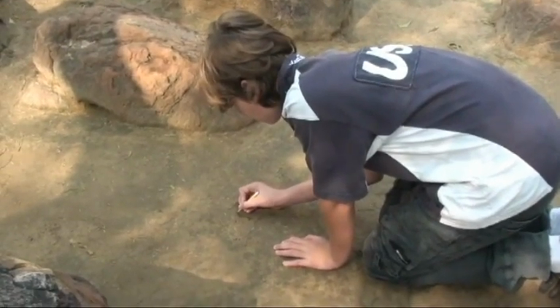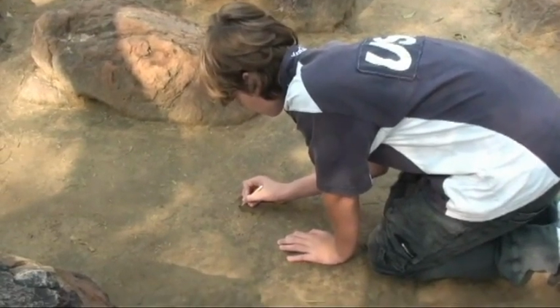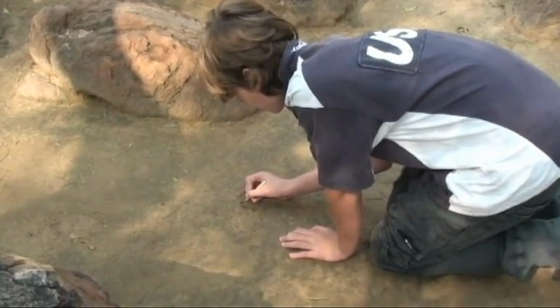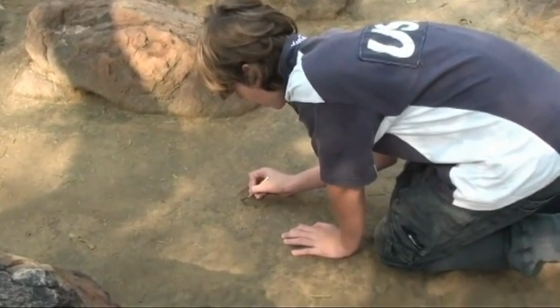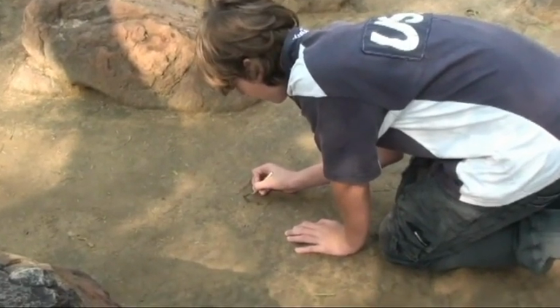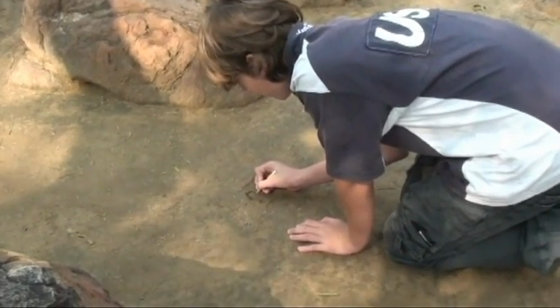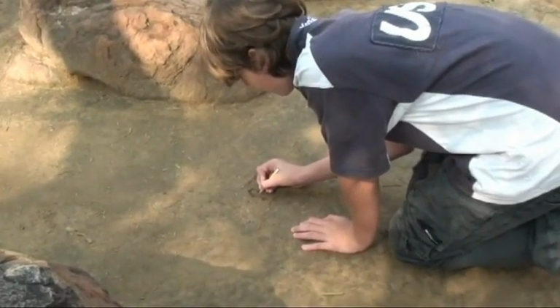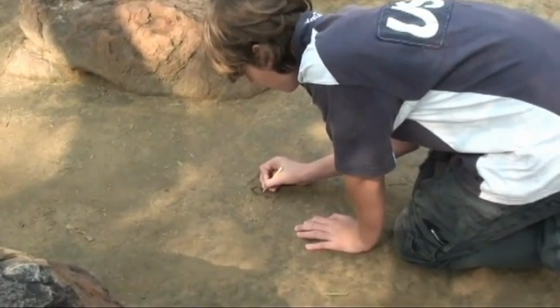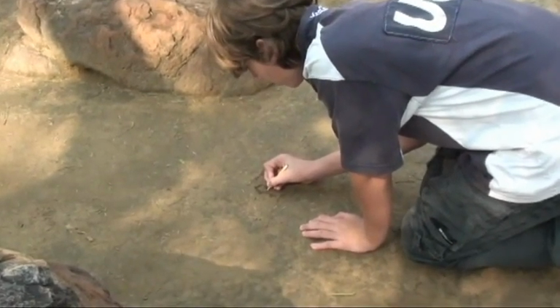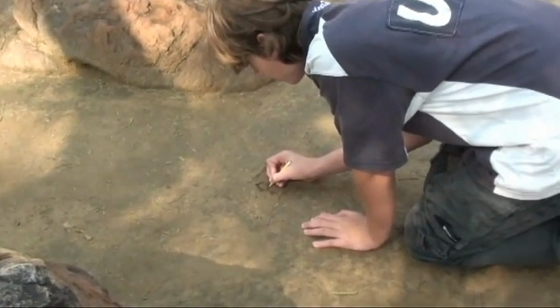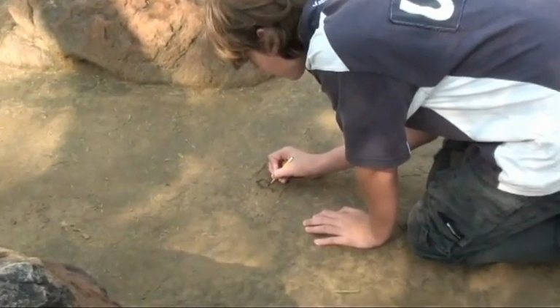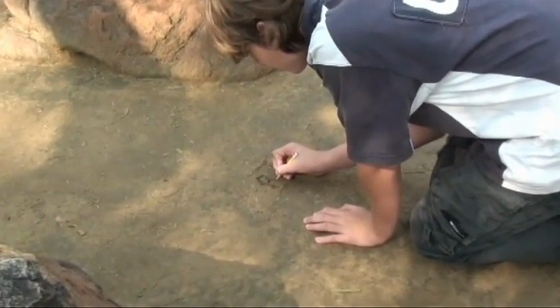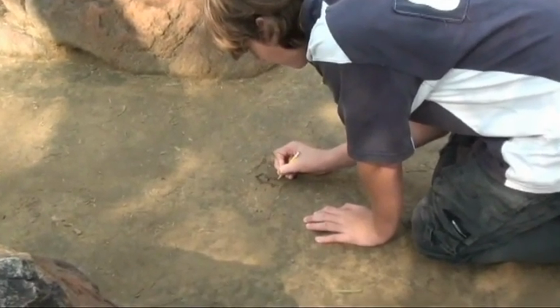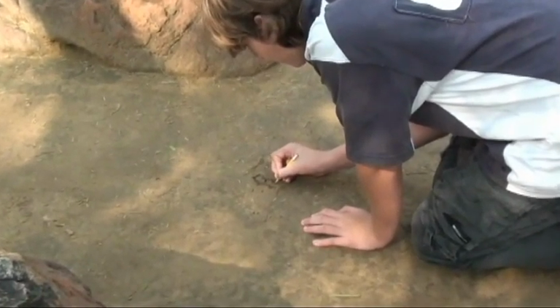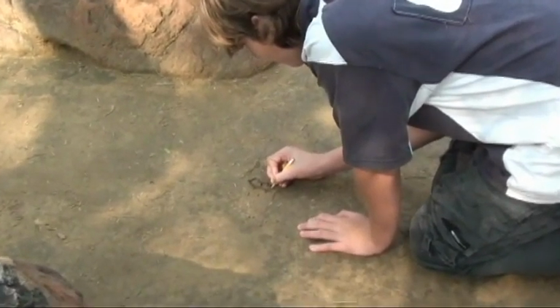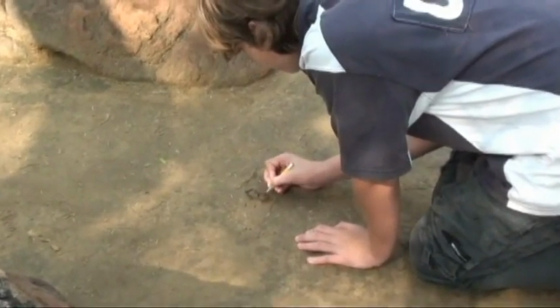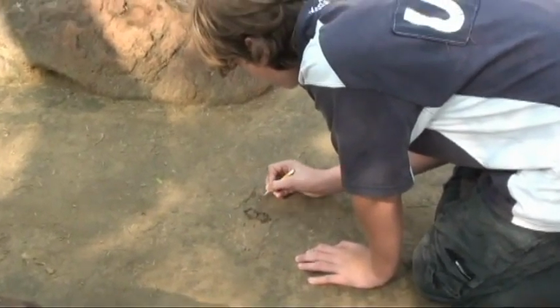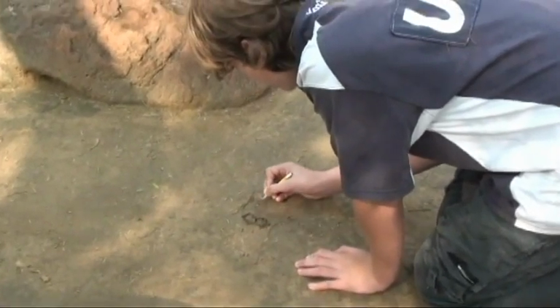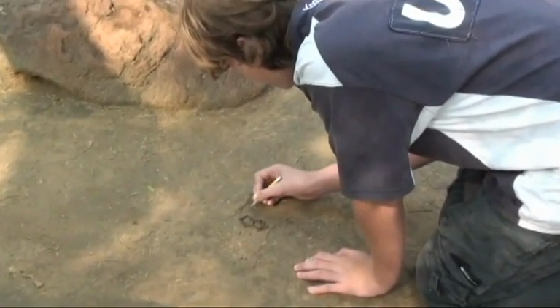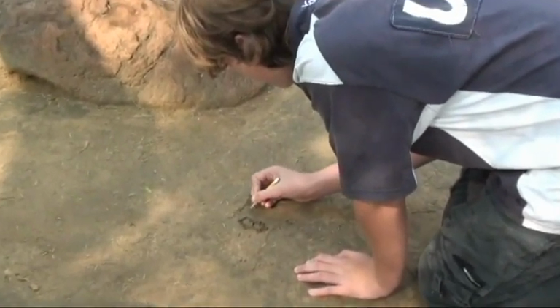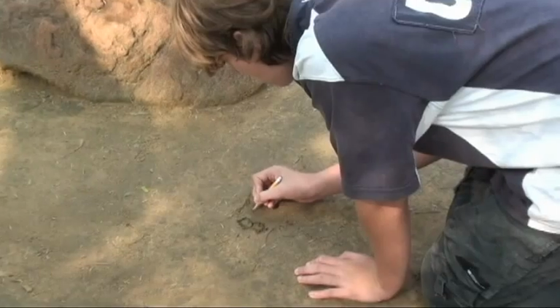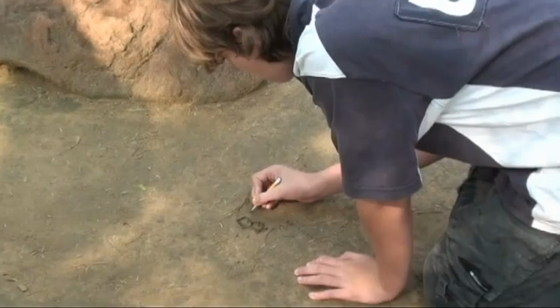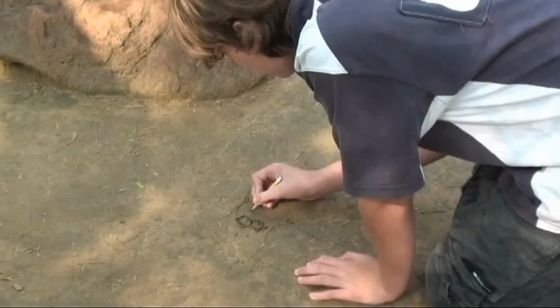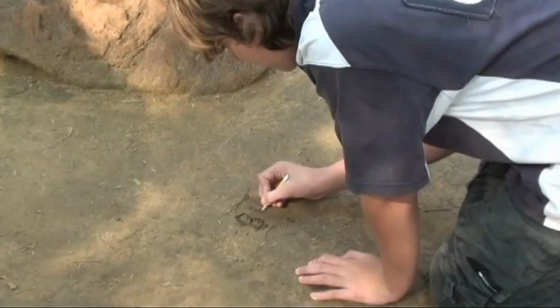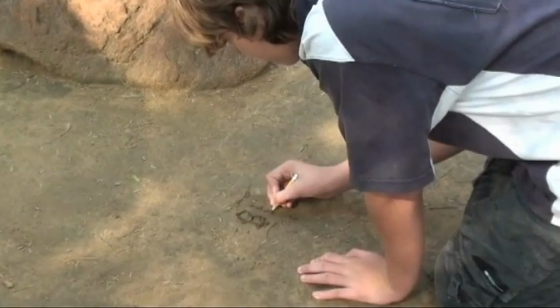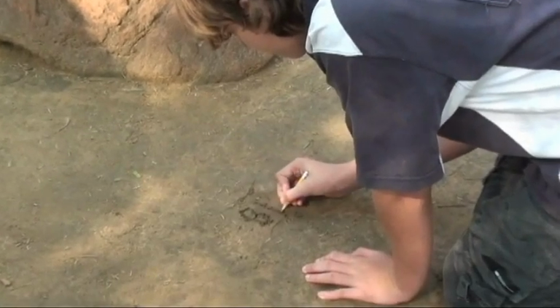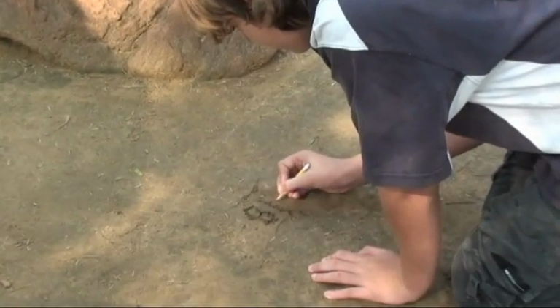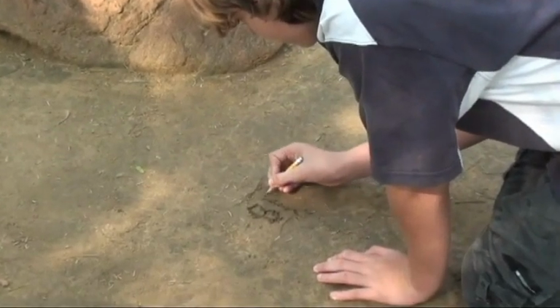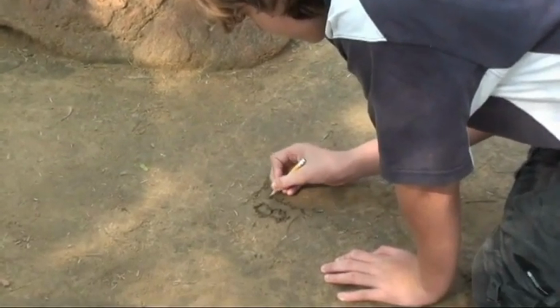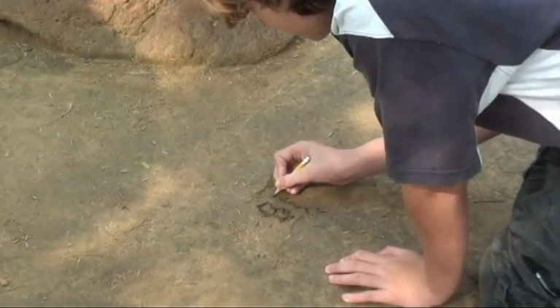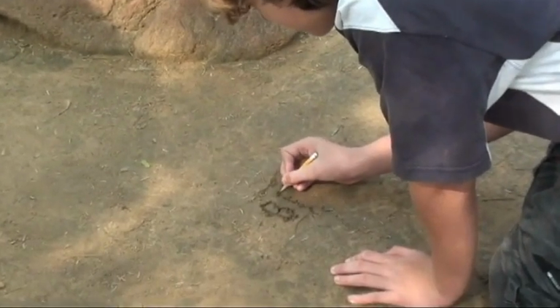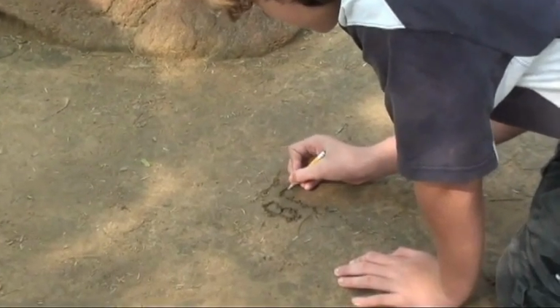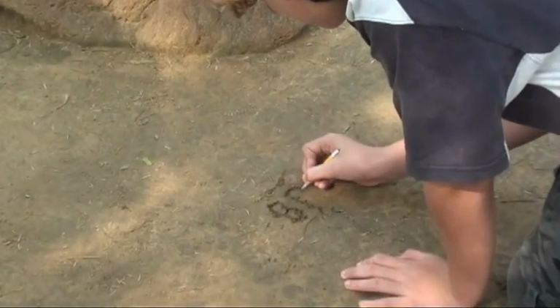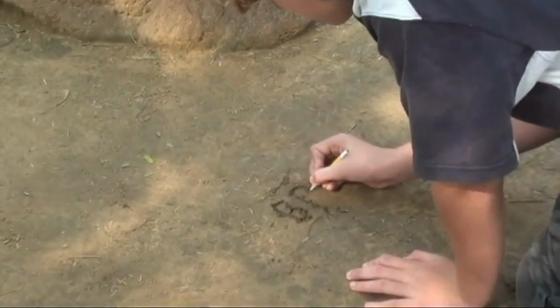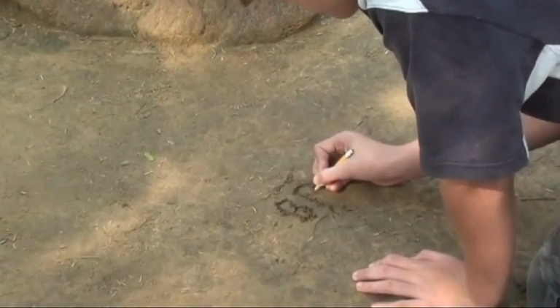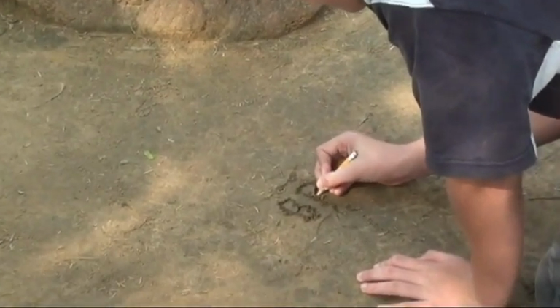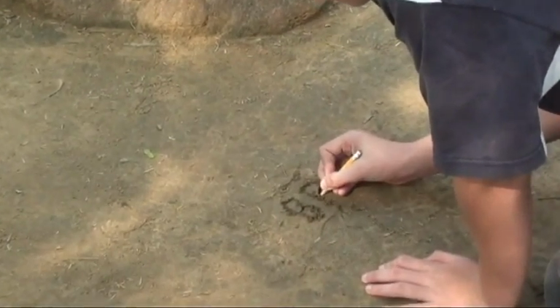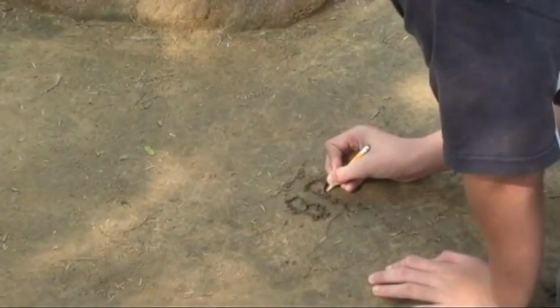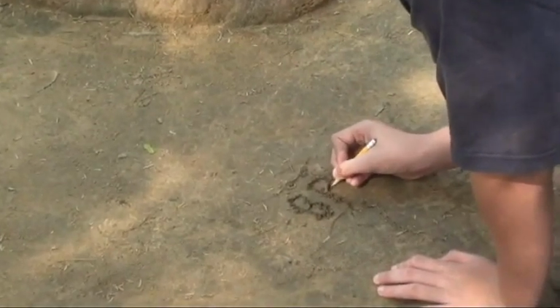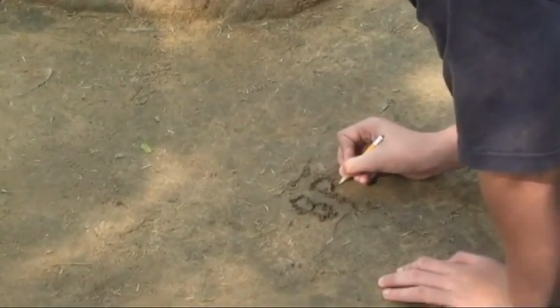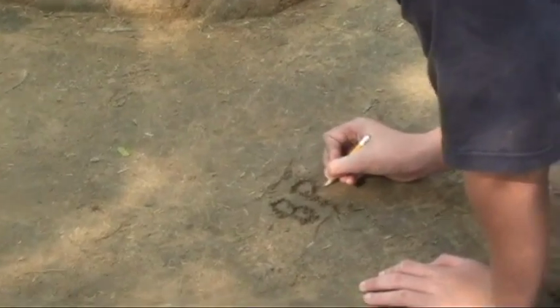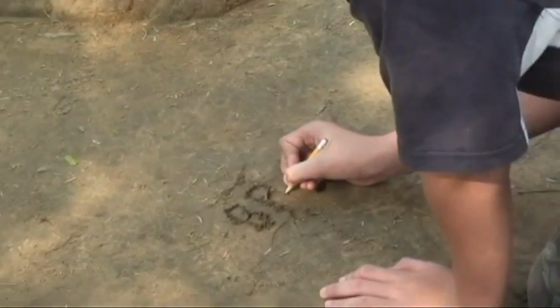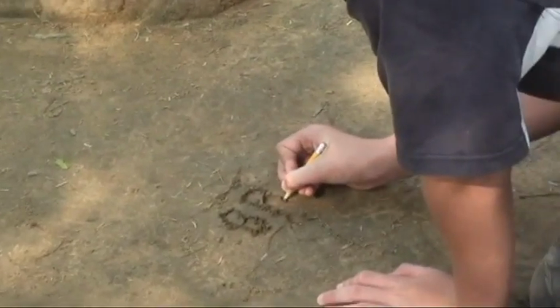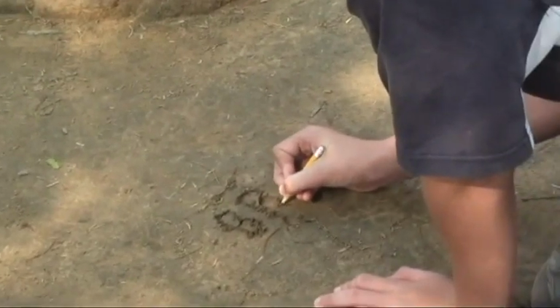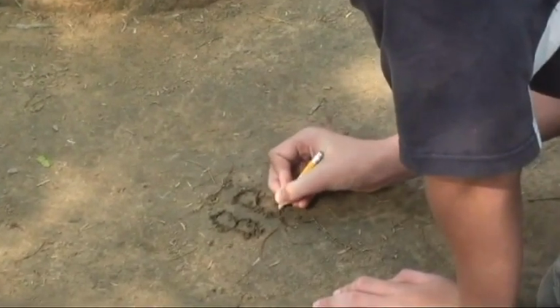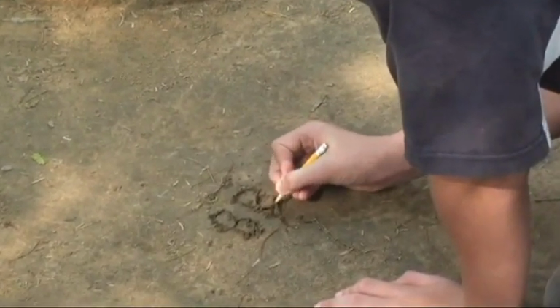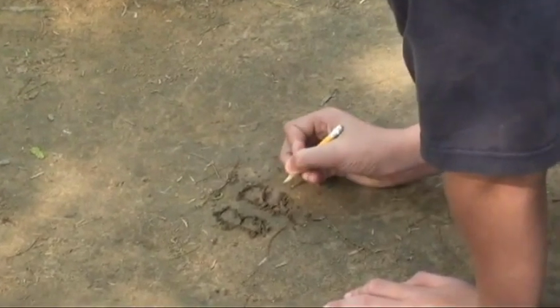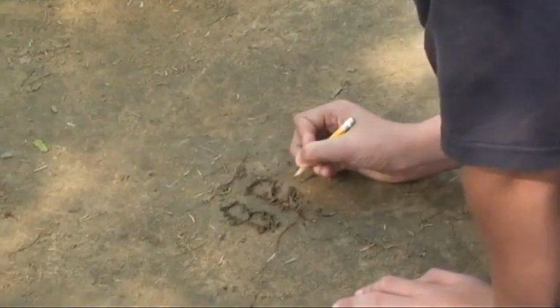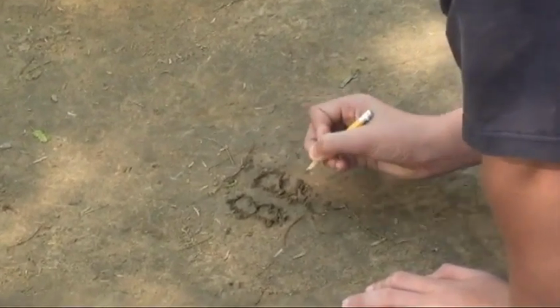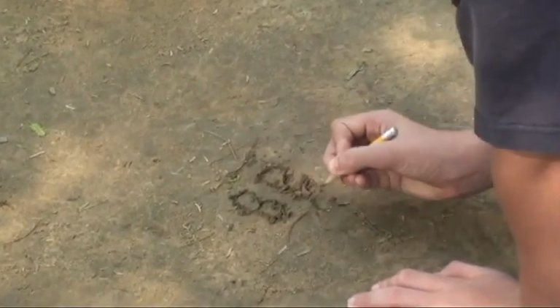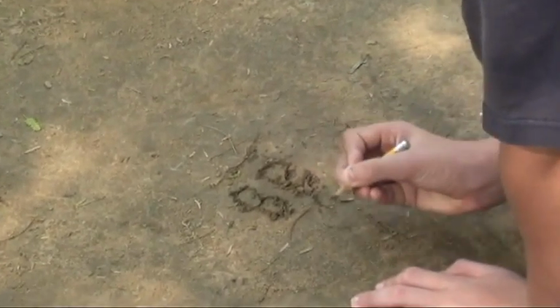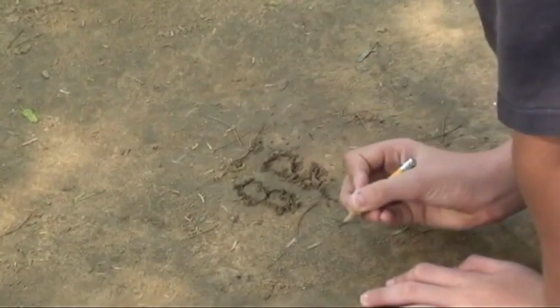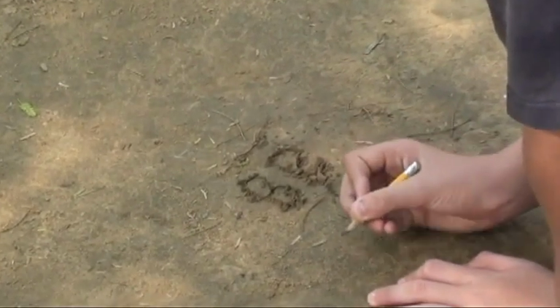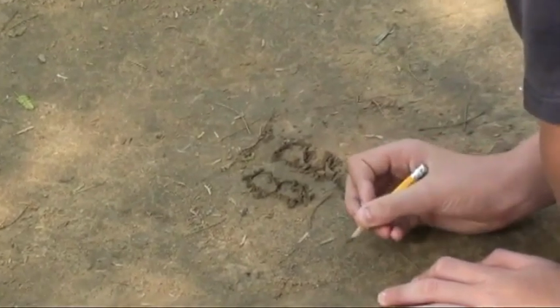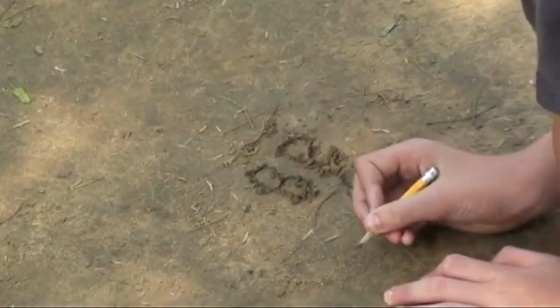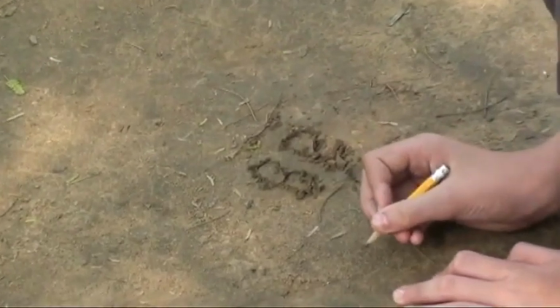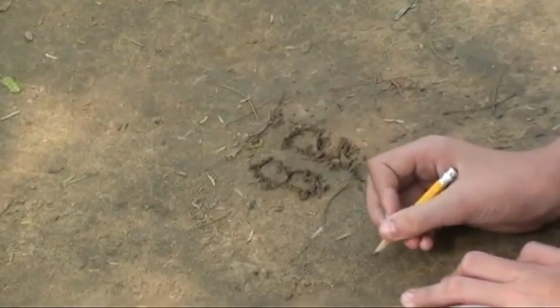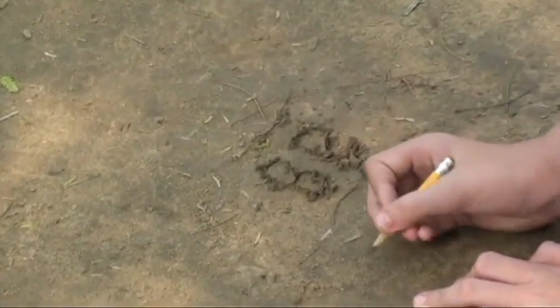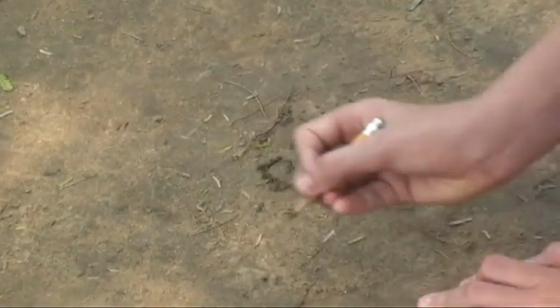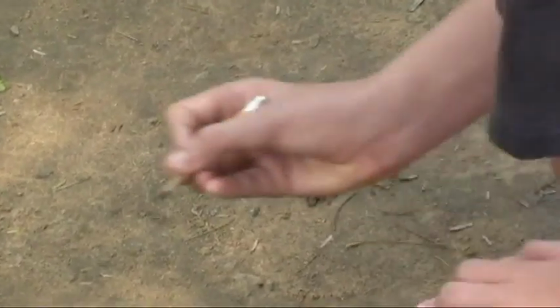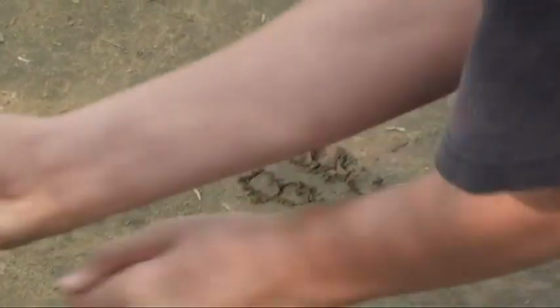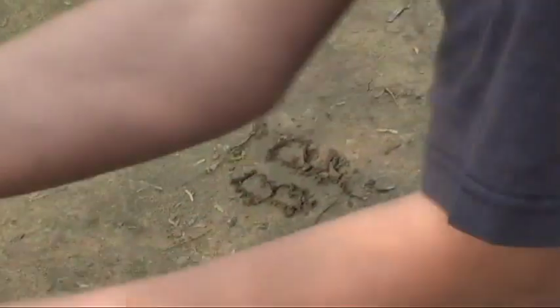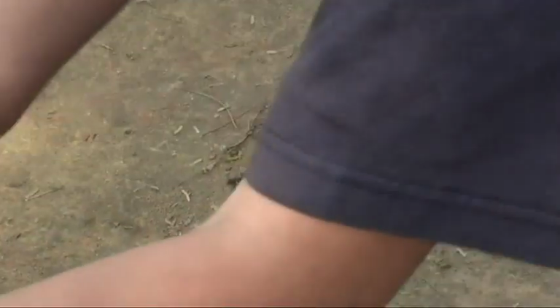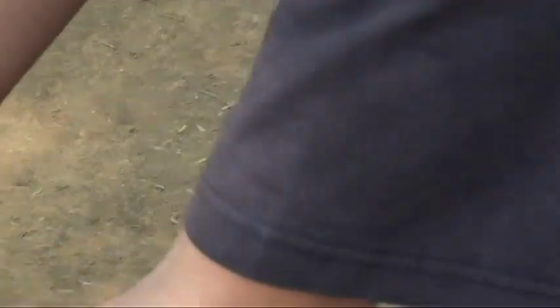You can write whatever you want to, but you can do that with any pencil, right? Well, this pencil can write on rocks!